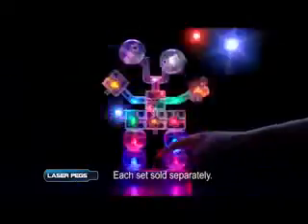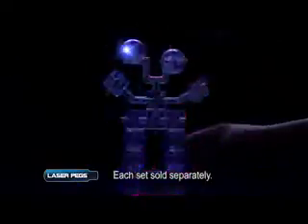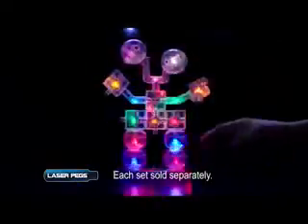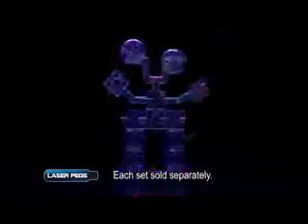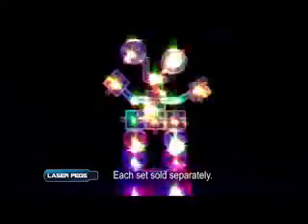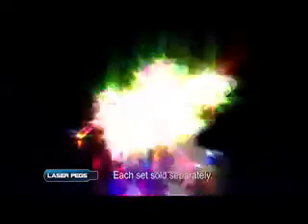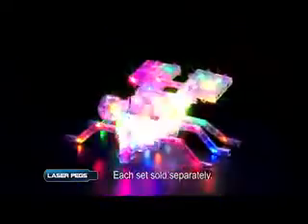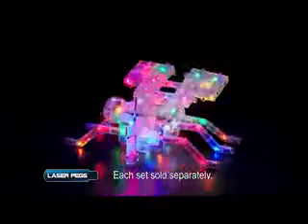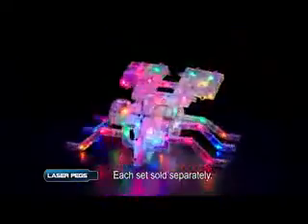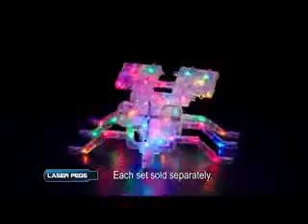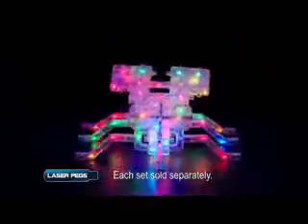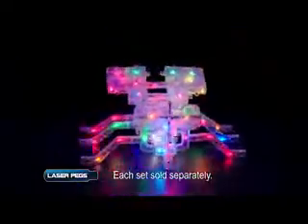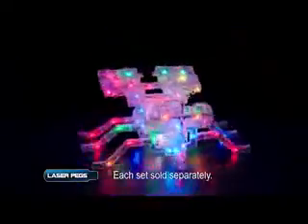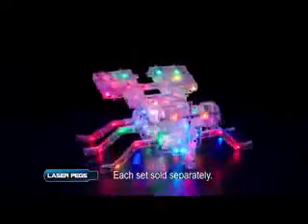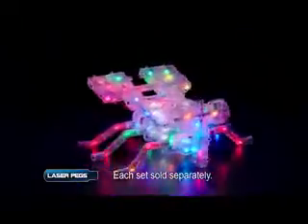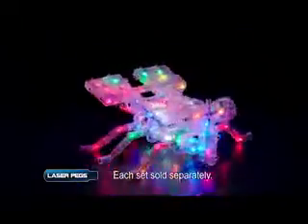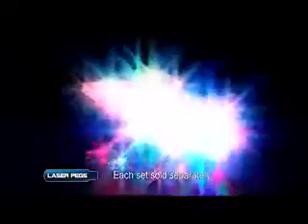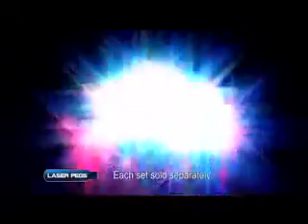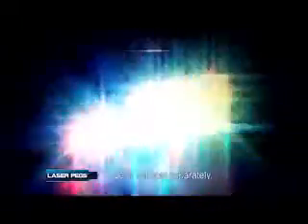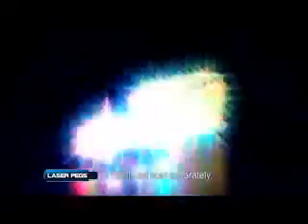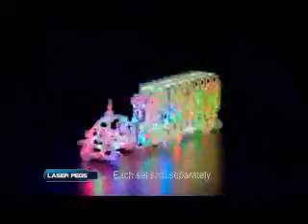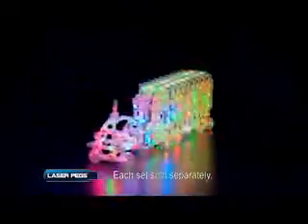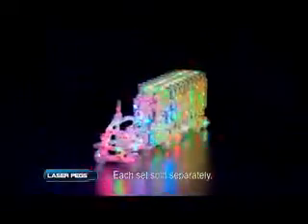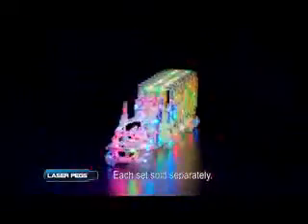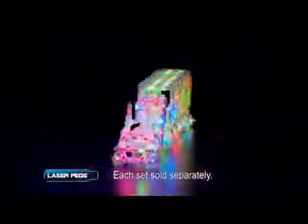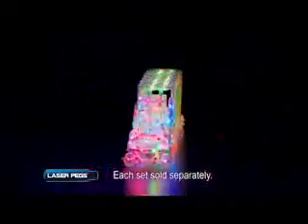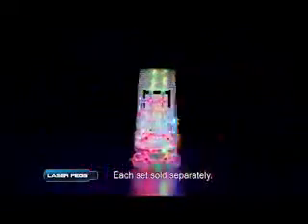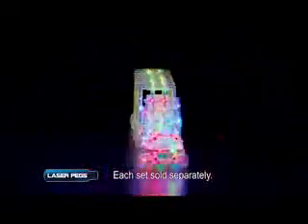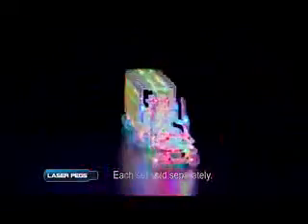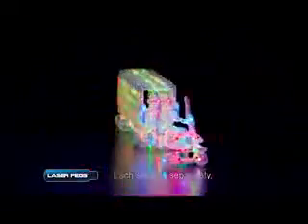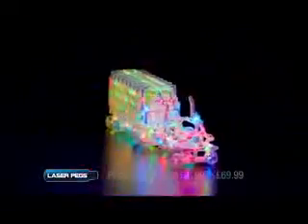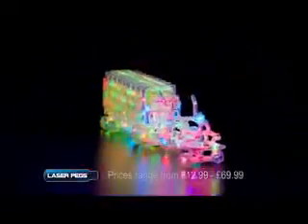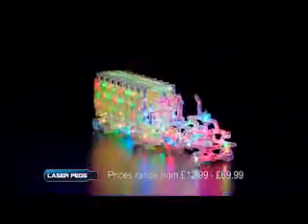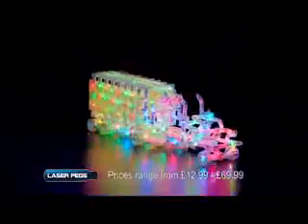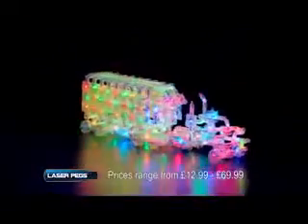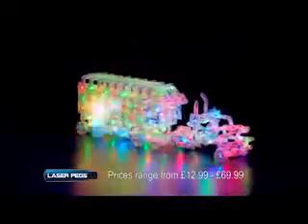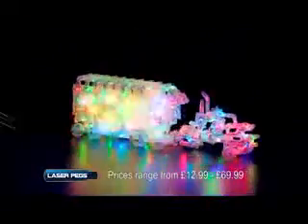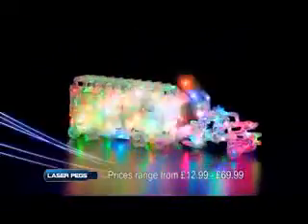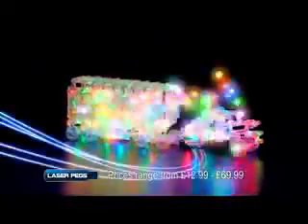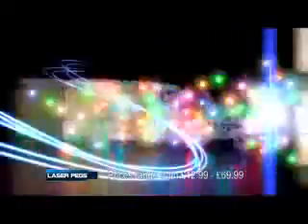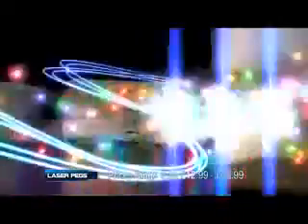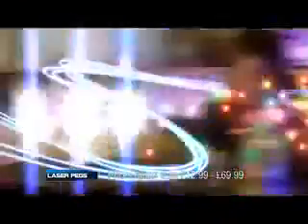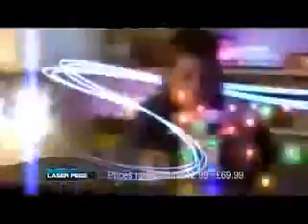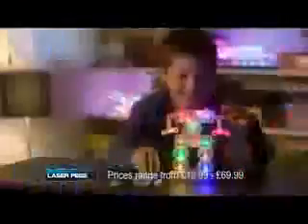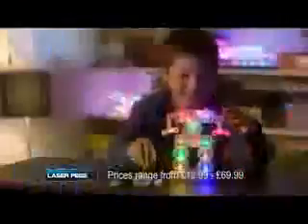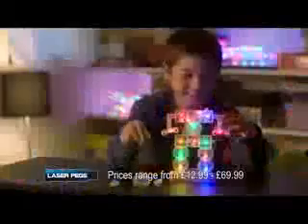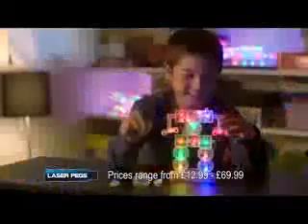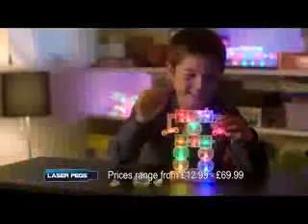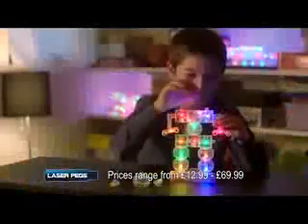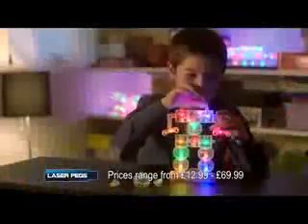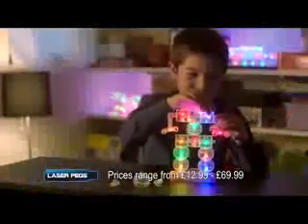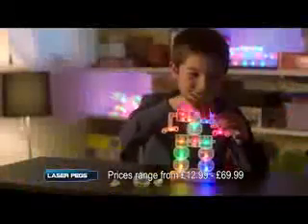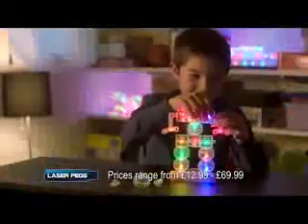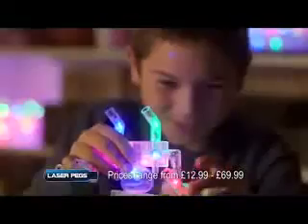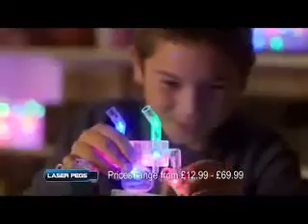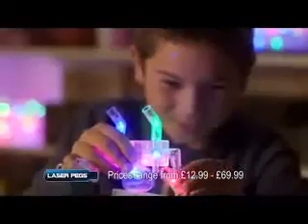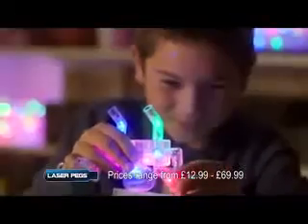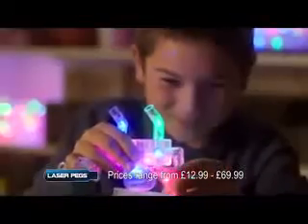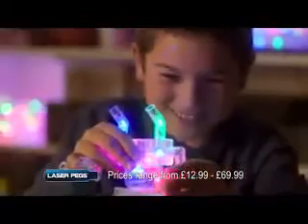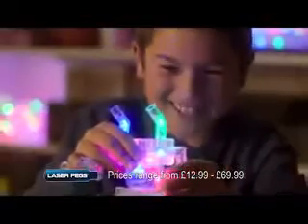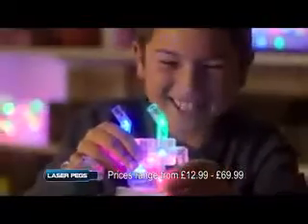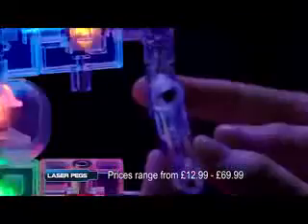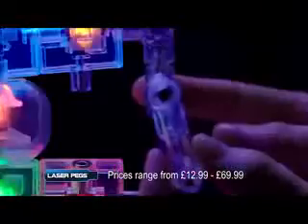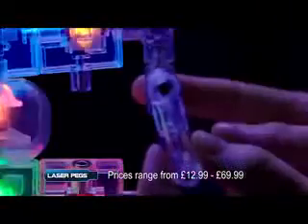Light it up with LaserPegs, the amazing construction system that lets you create with light. Light up your creations as you build.